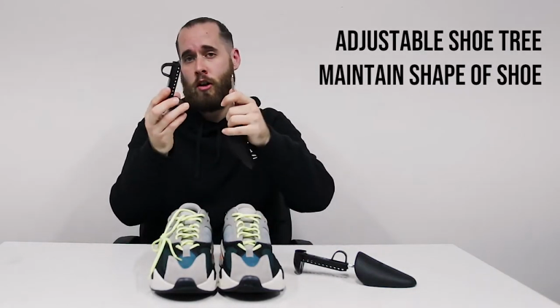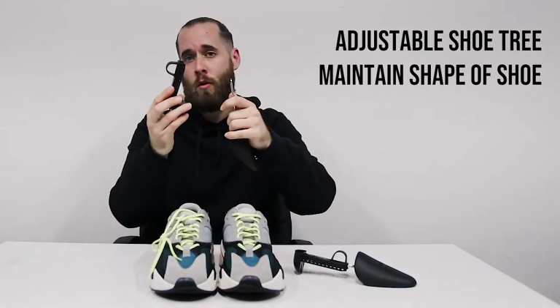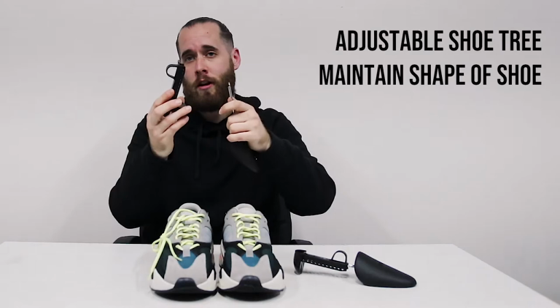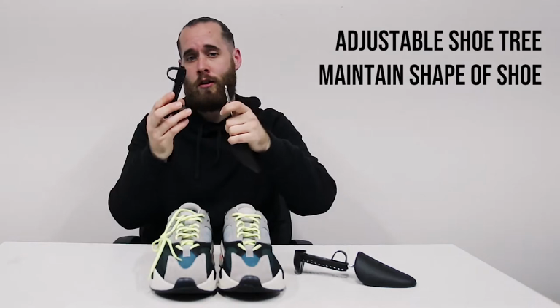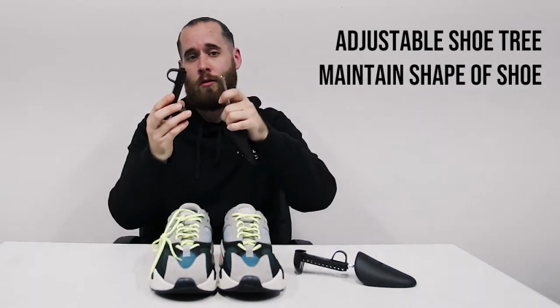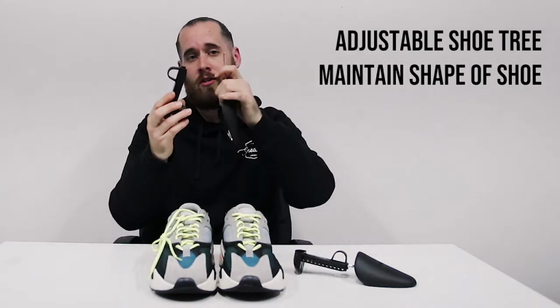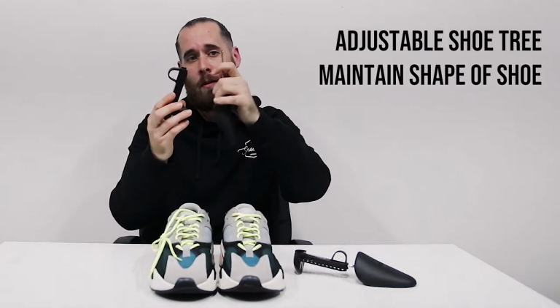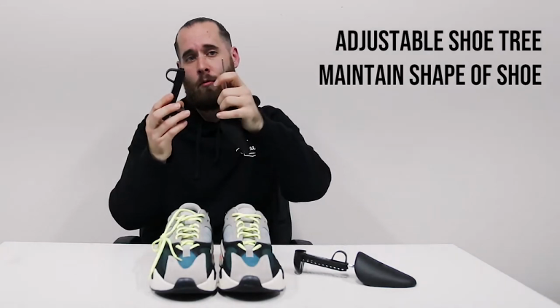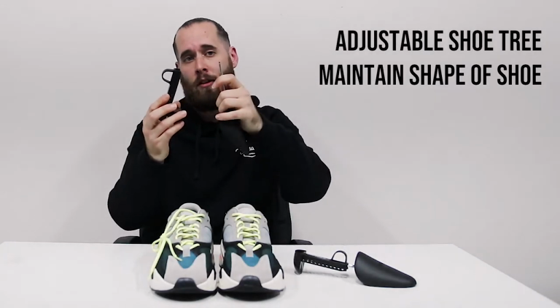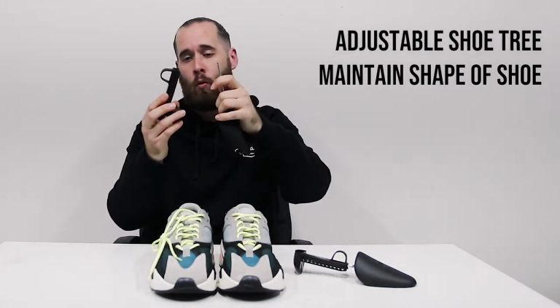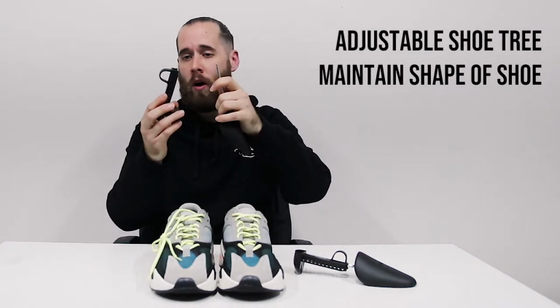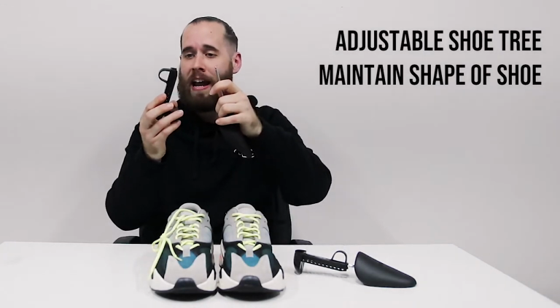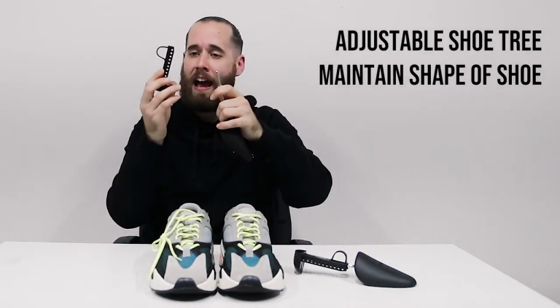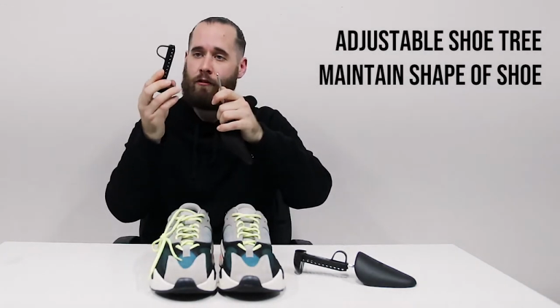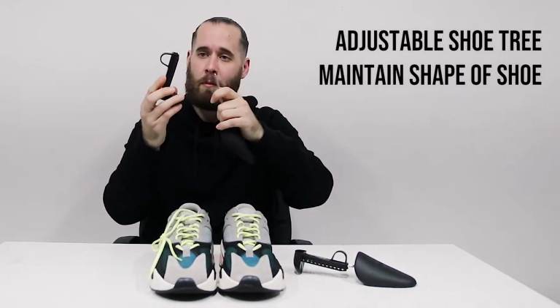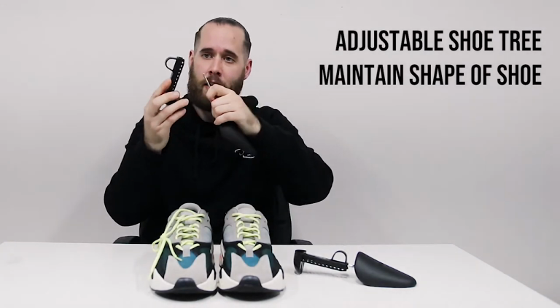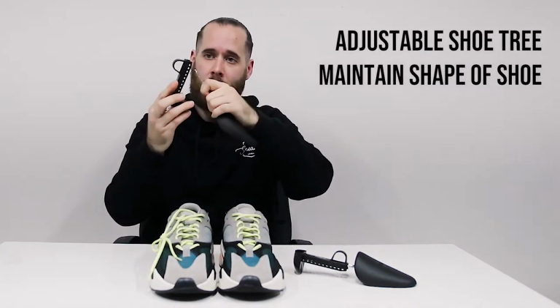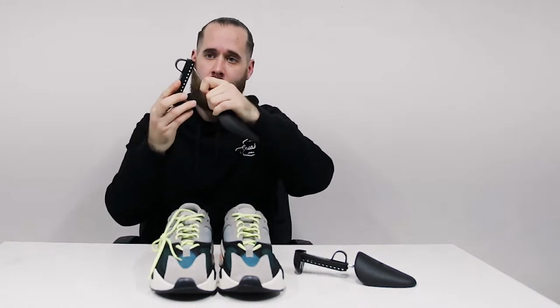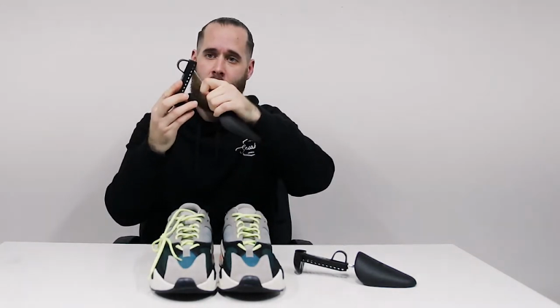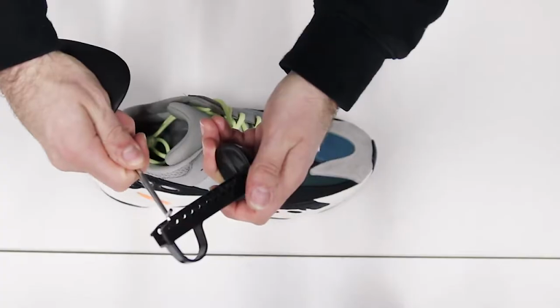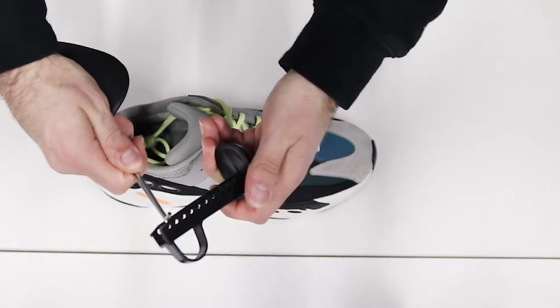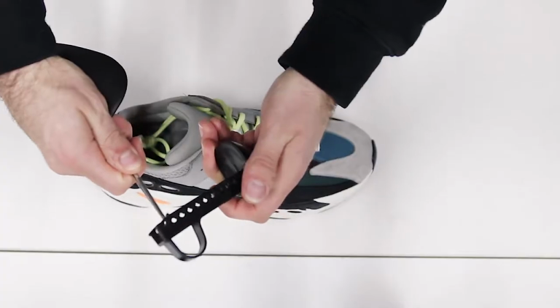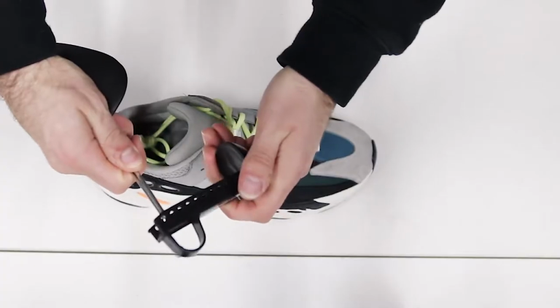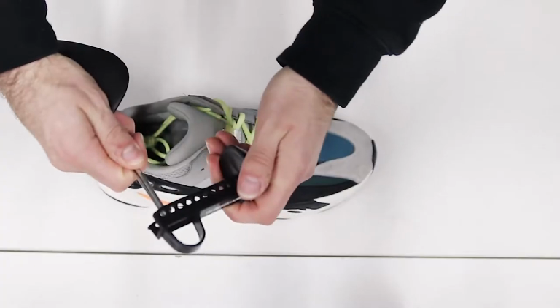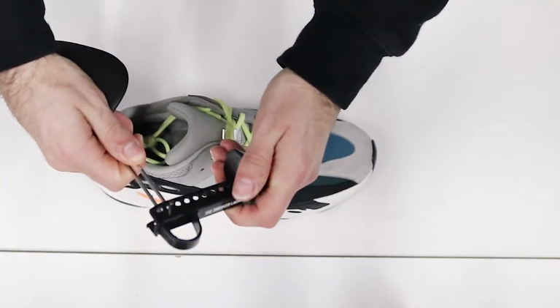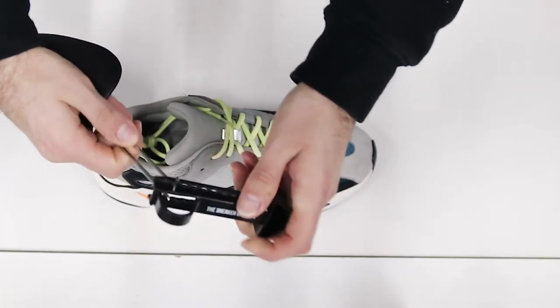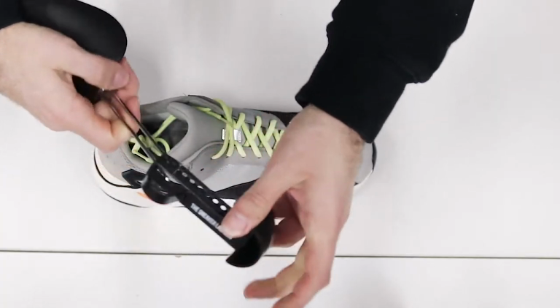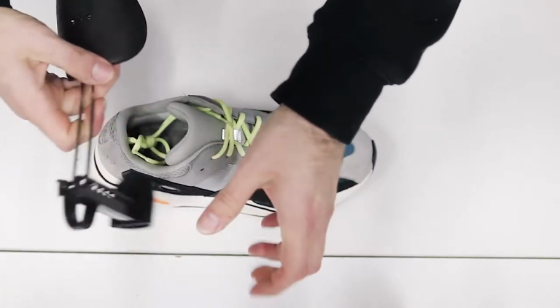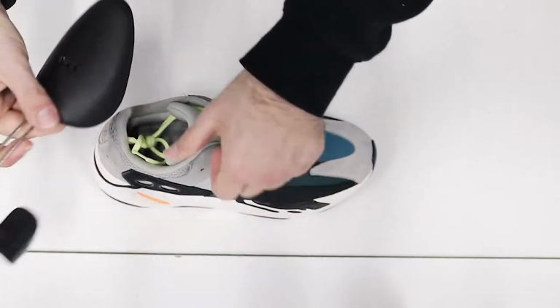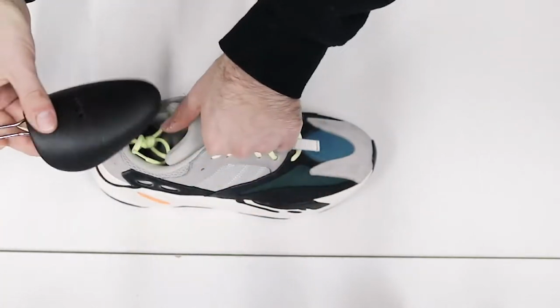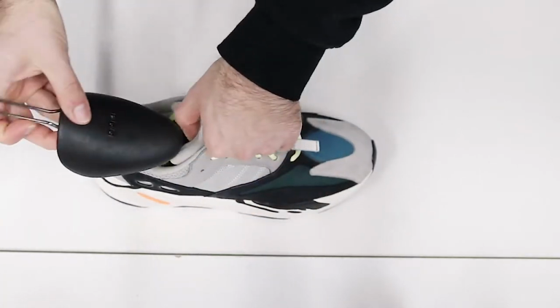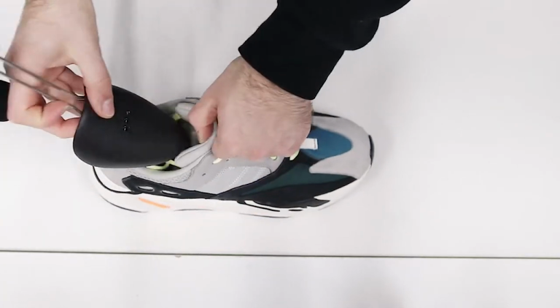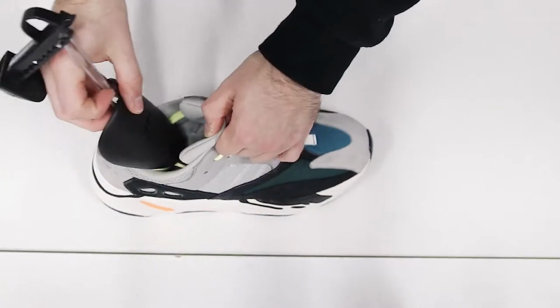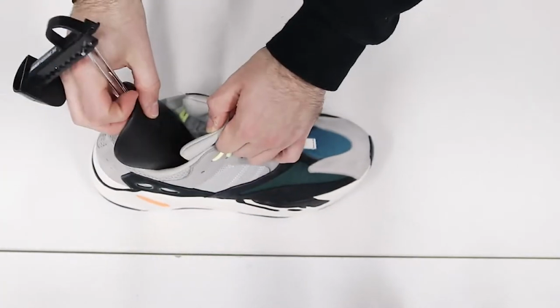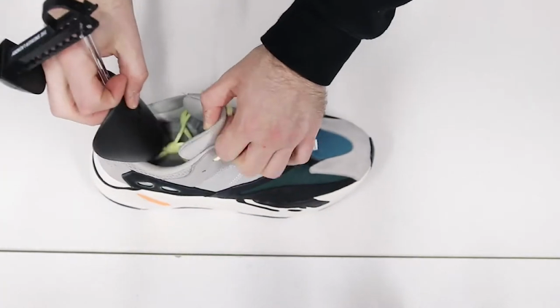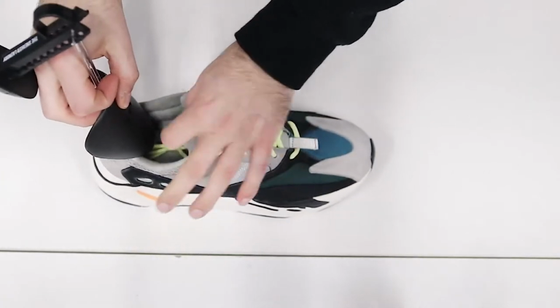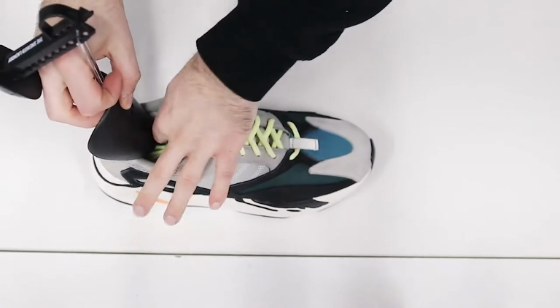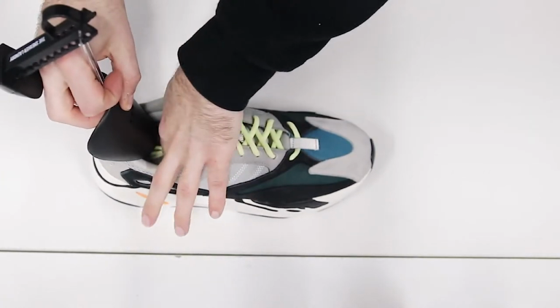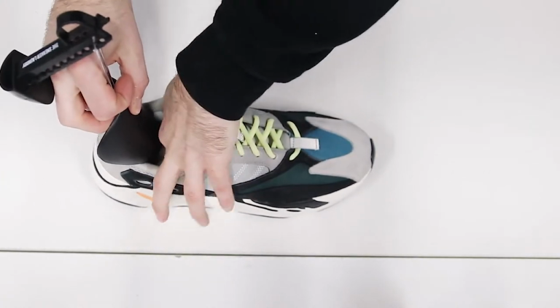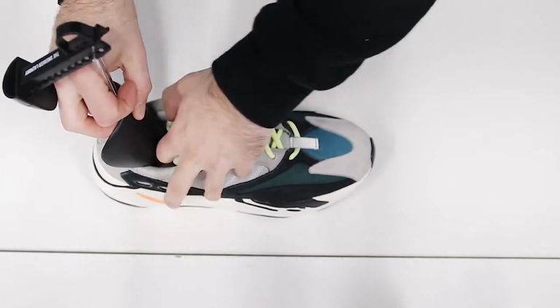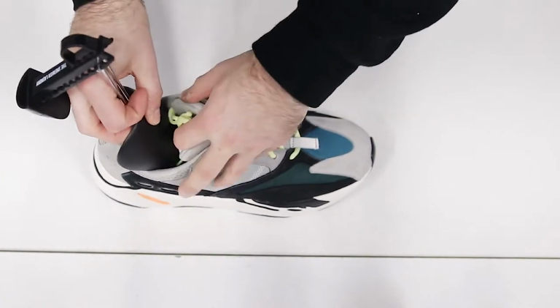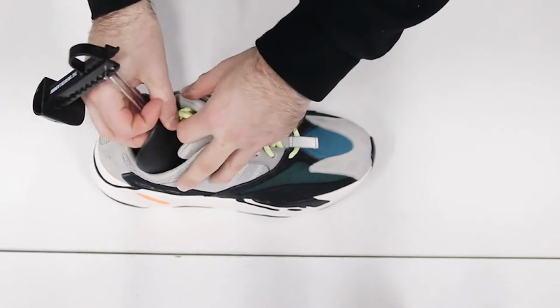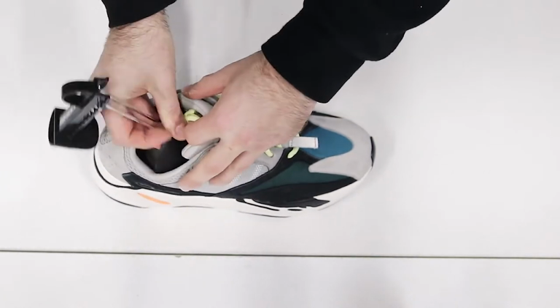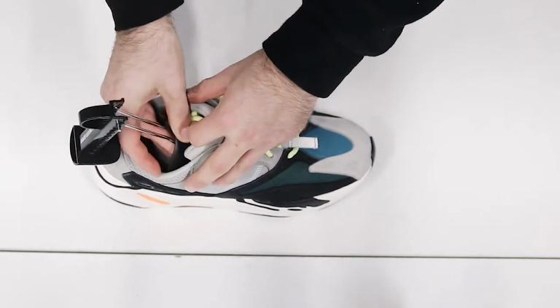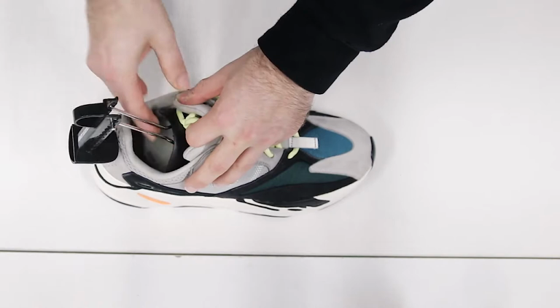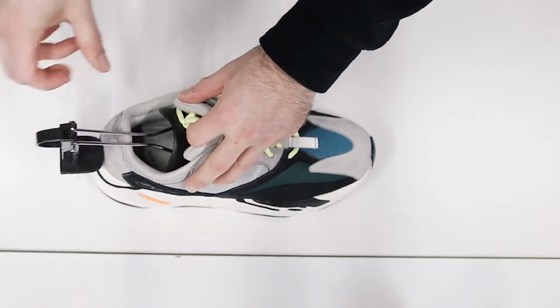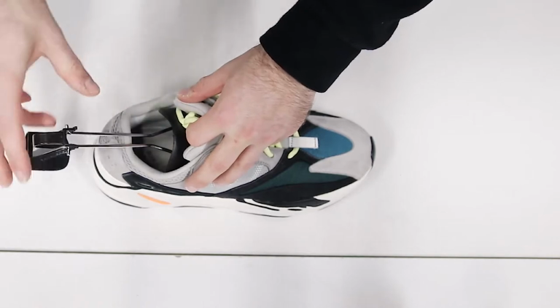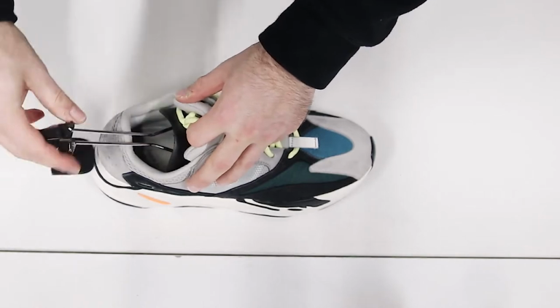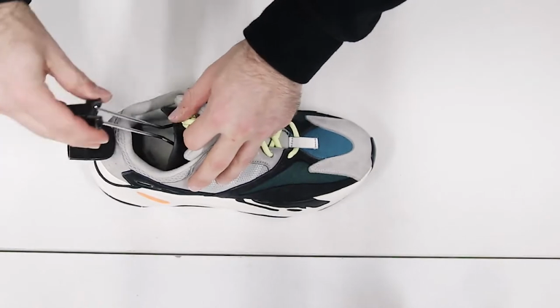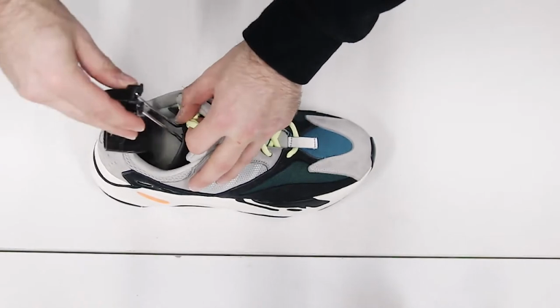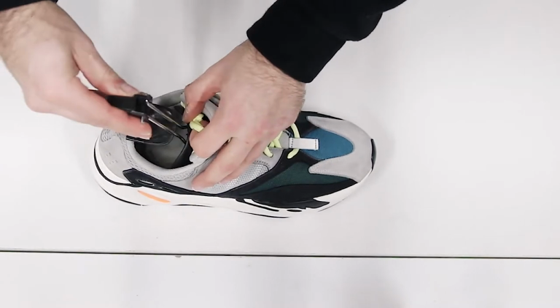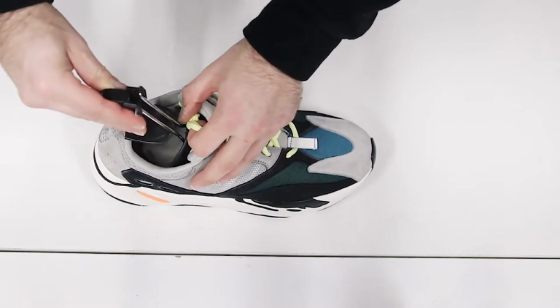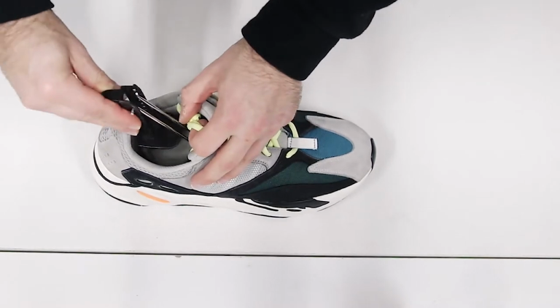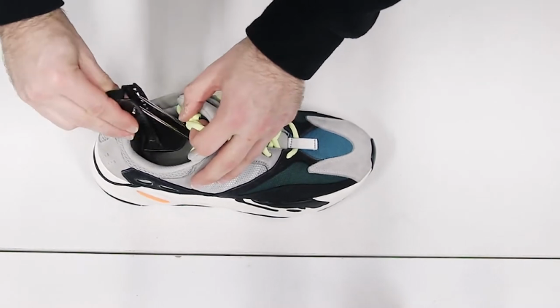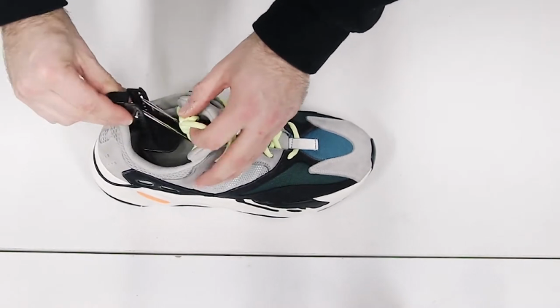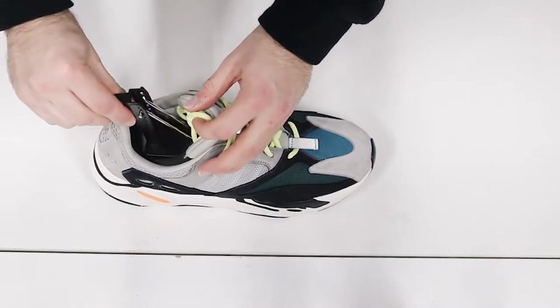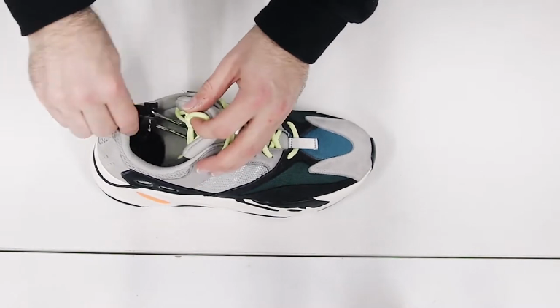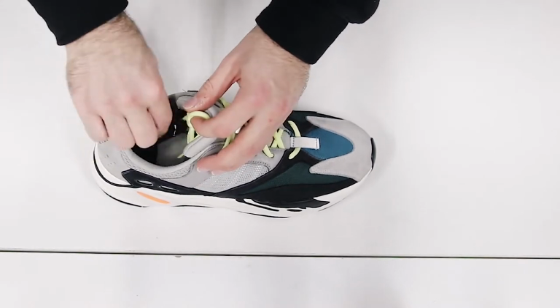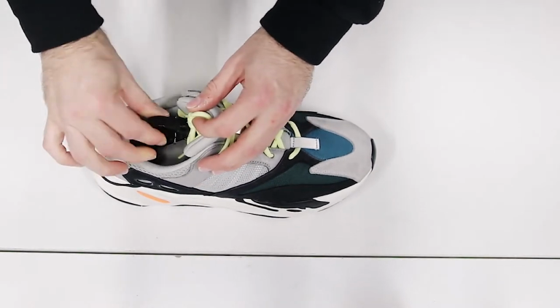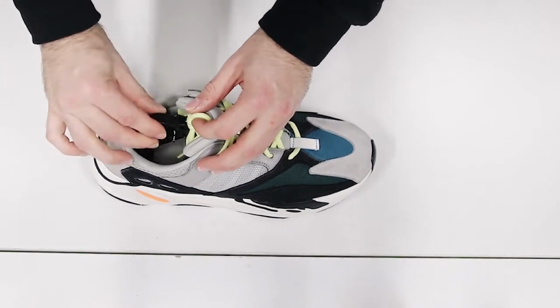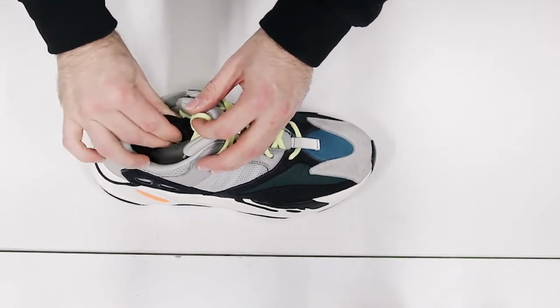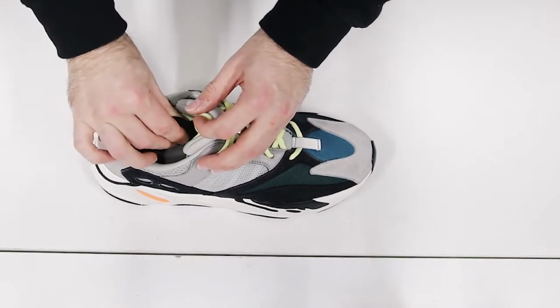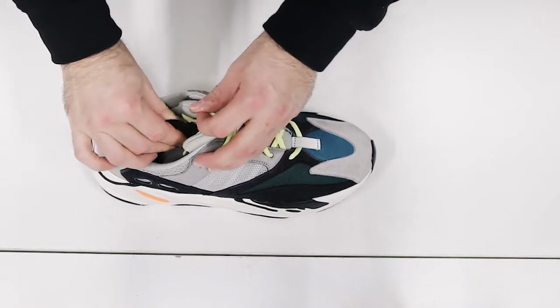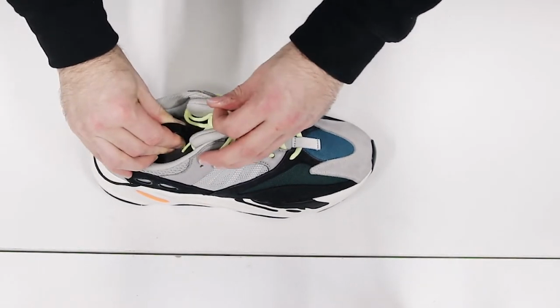All you want to do is separate the one half from the other, find your desired size, place it inside of the shoe, and push down.